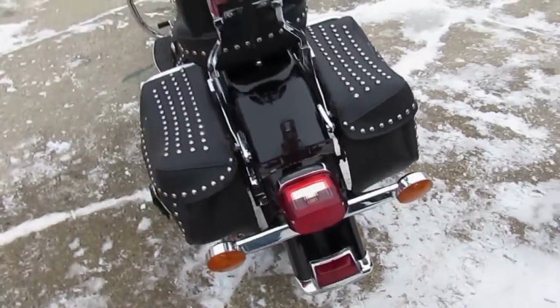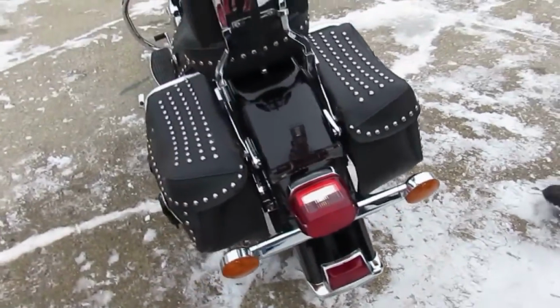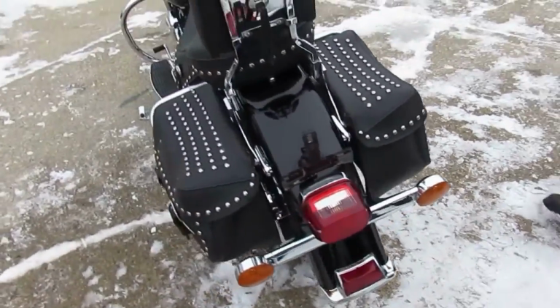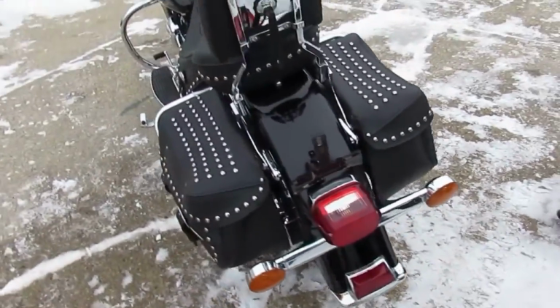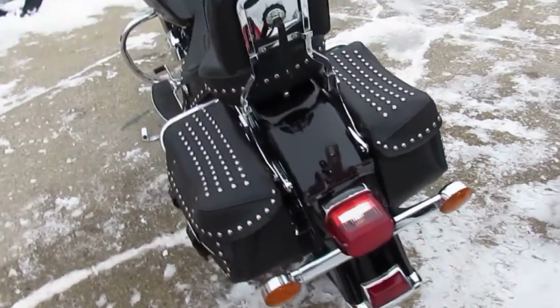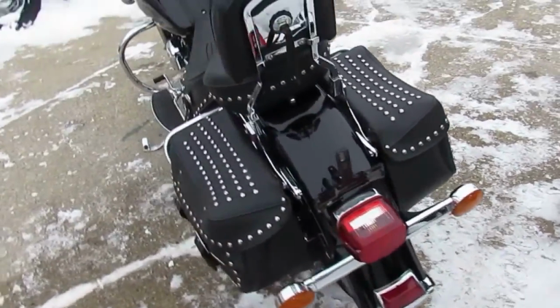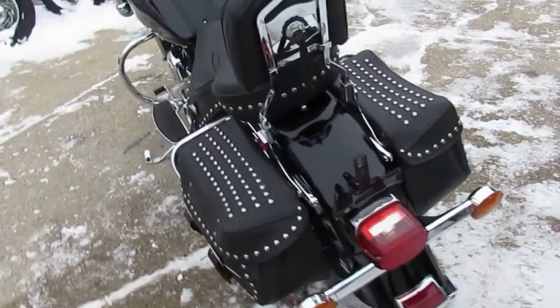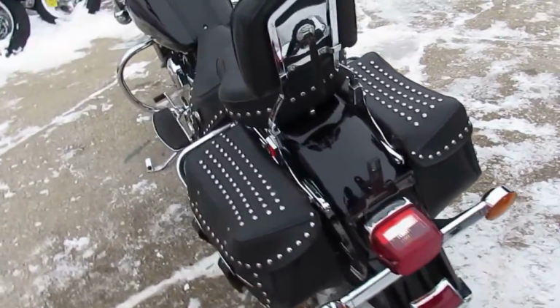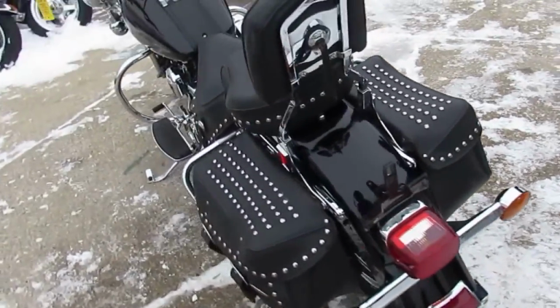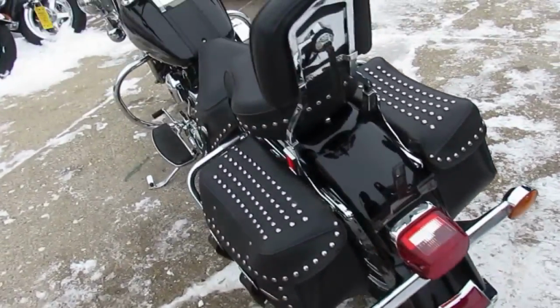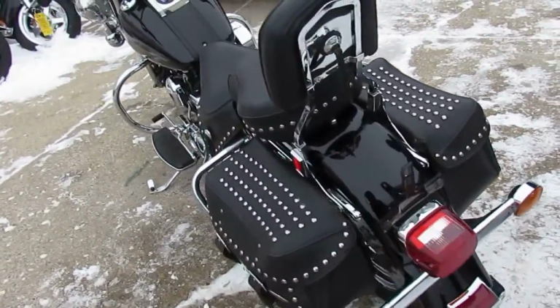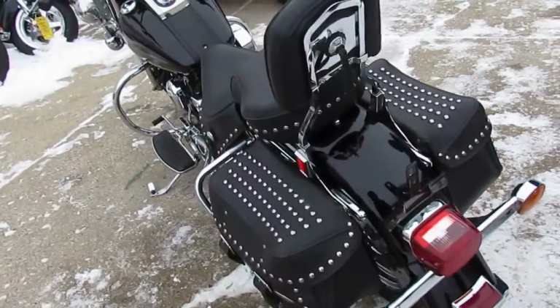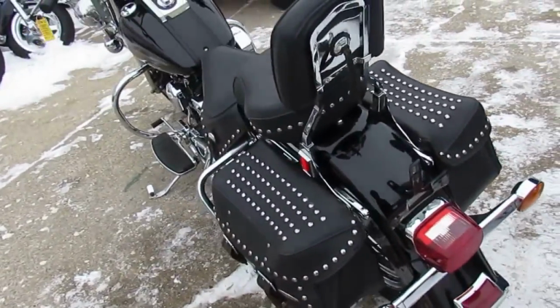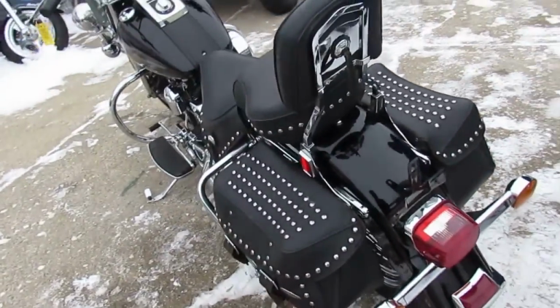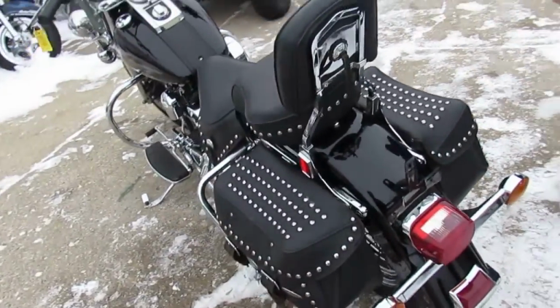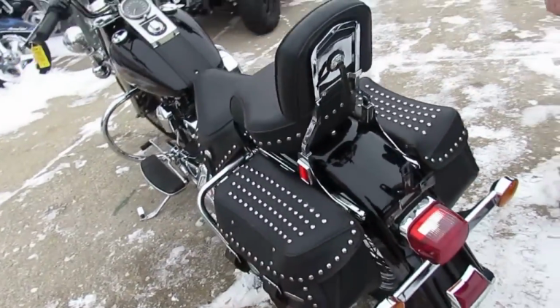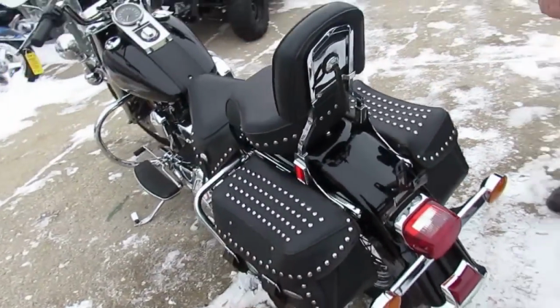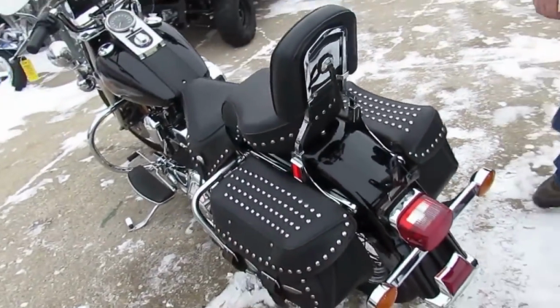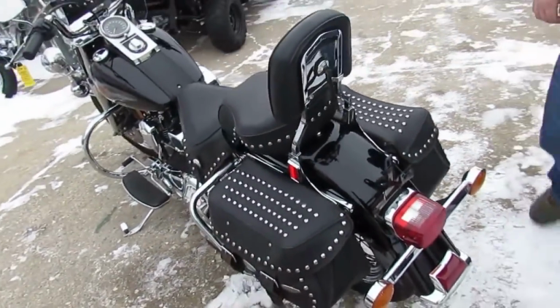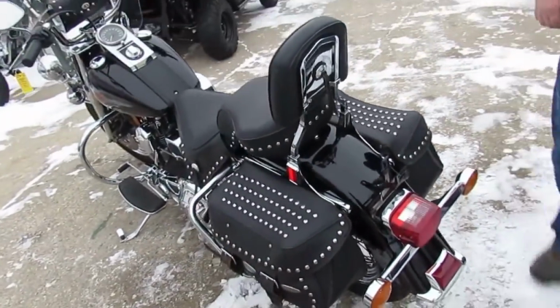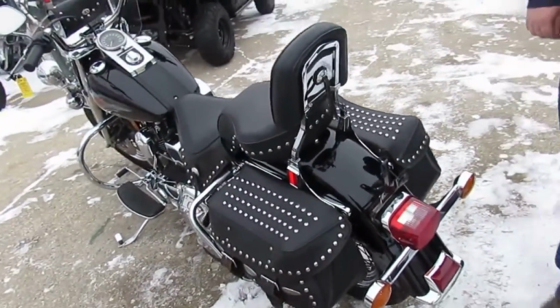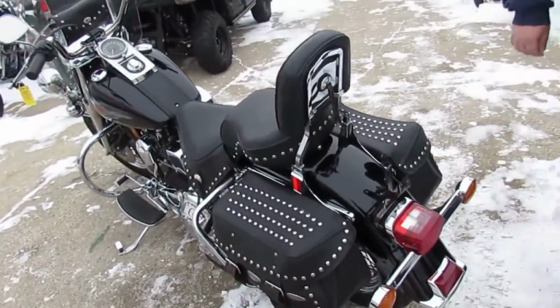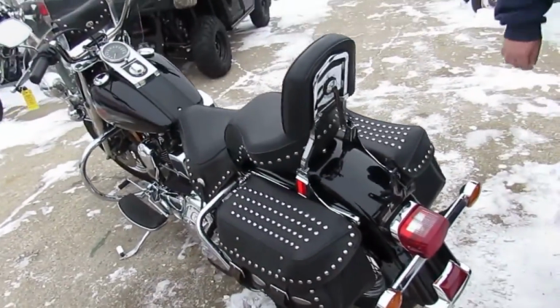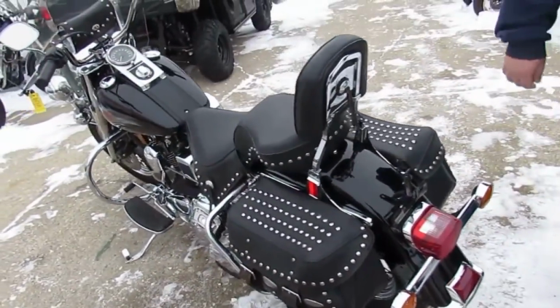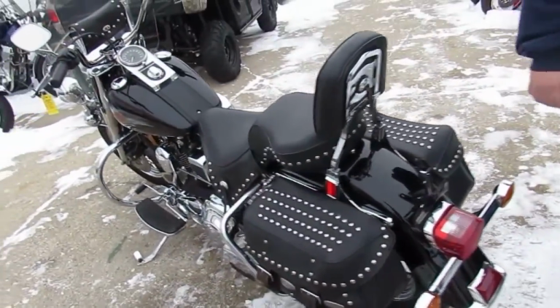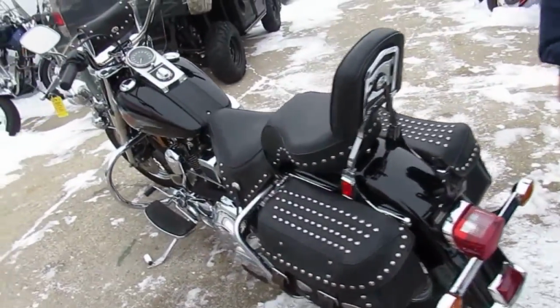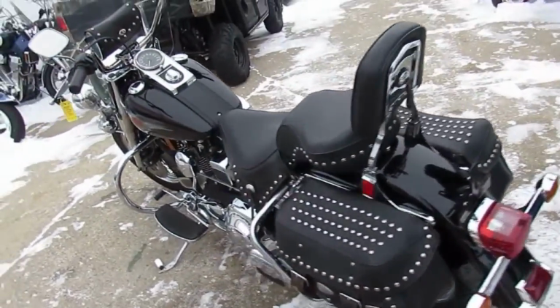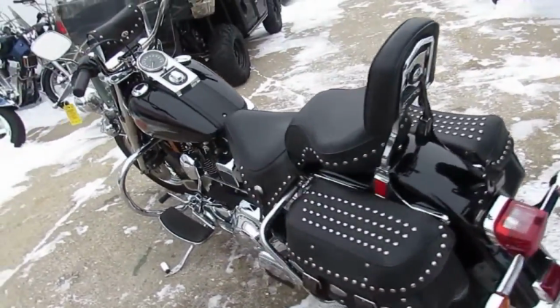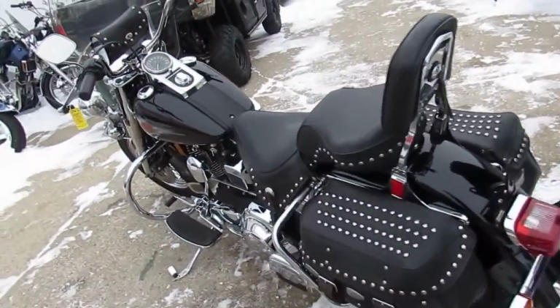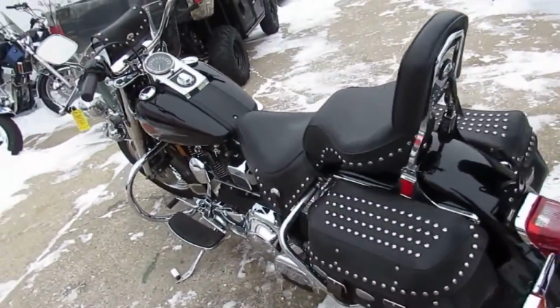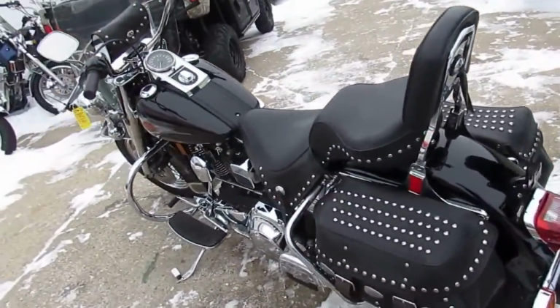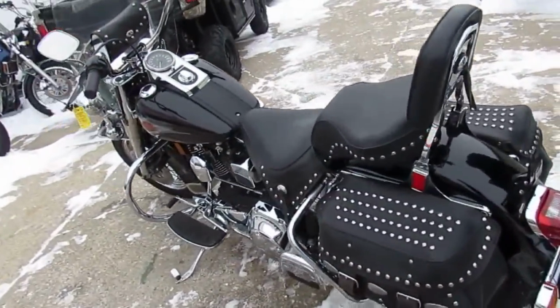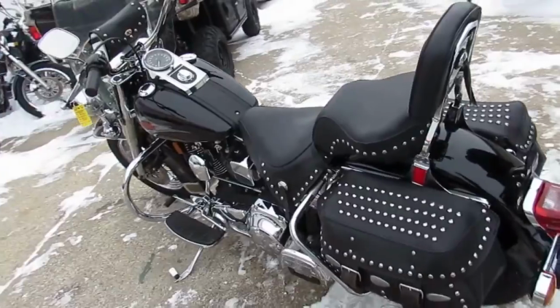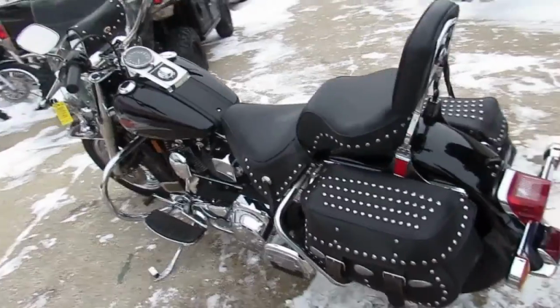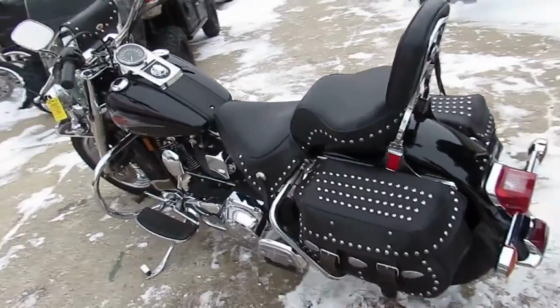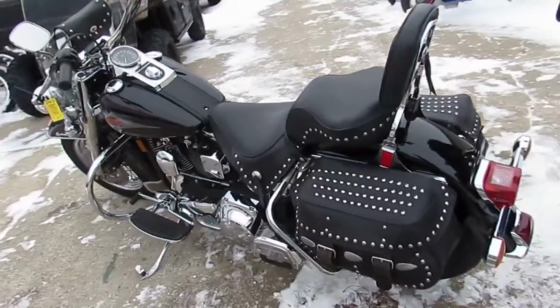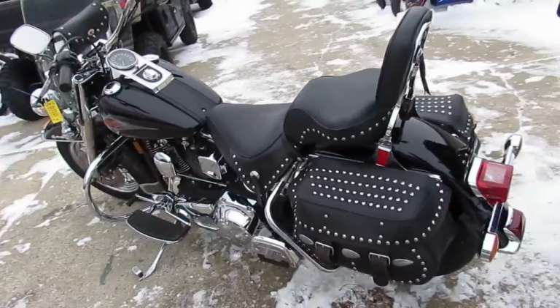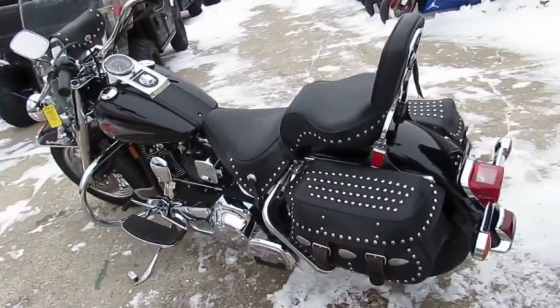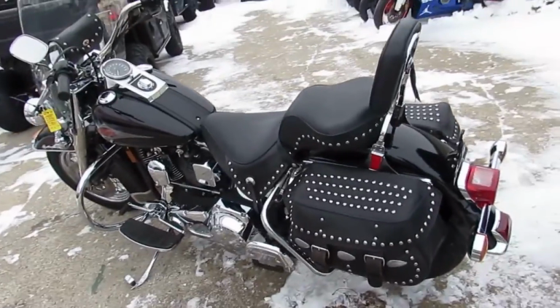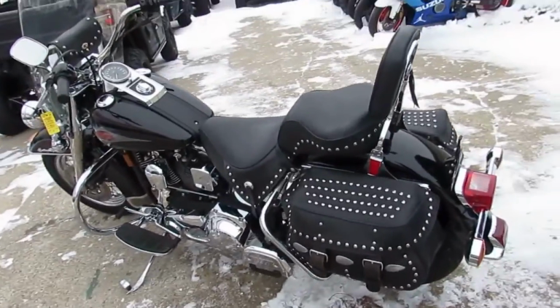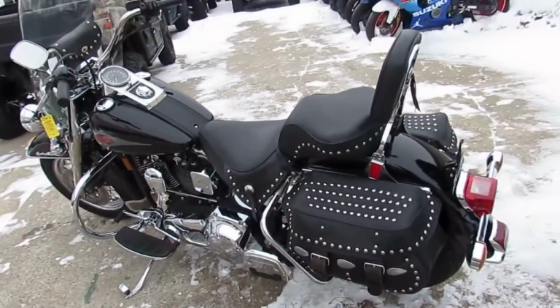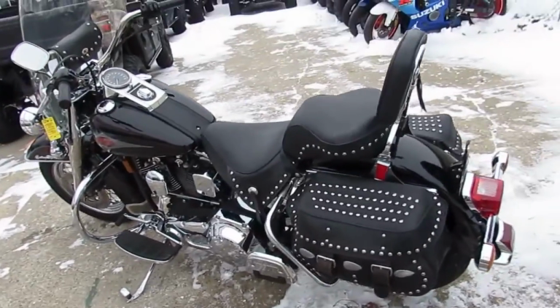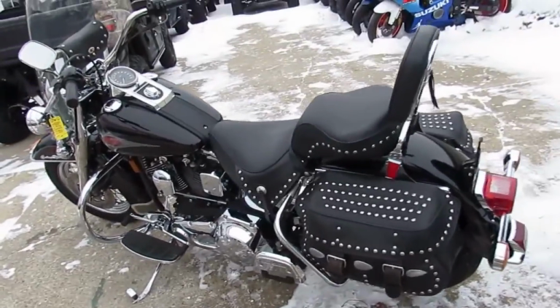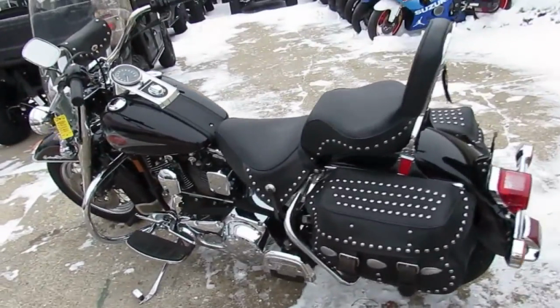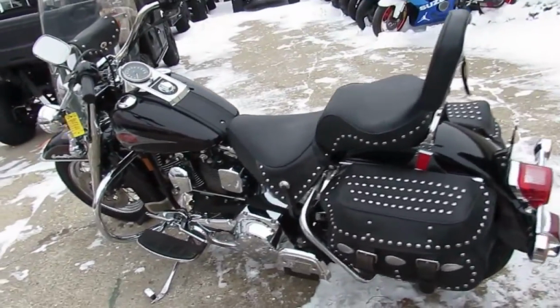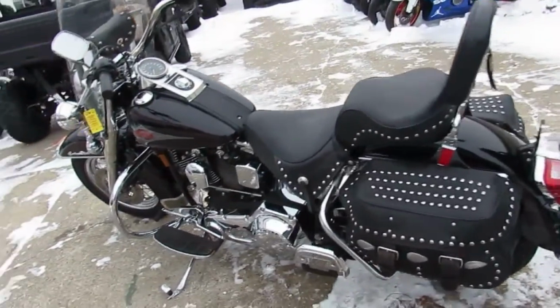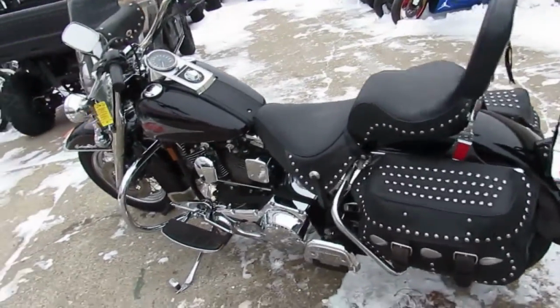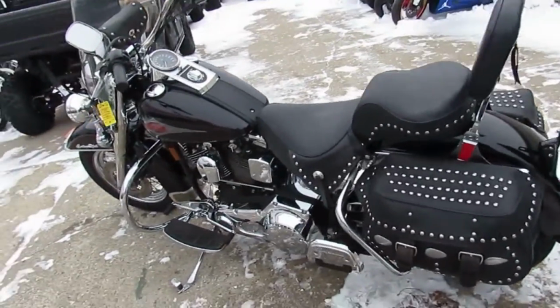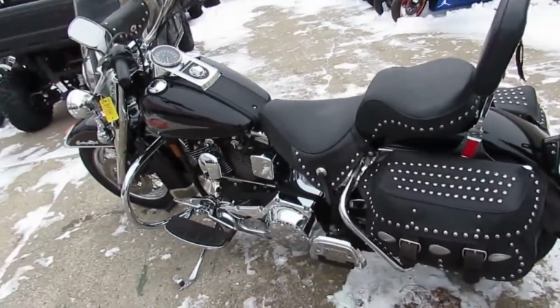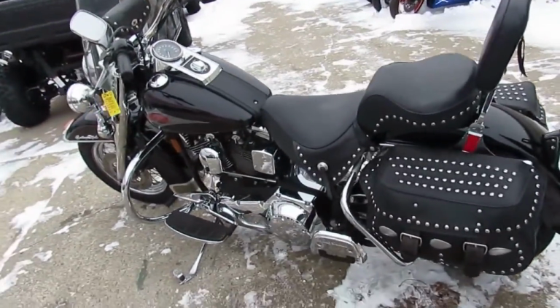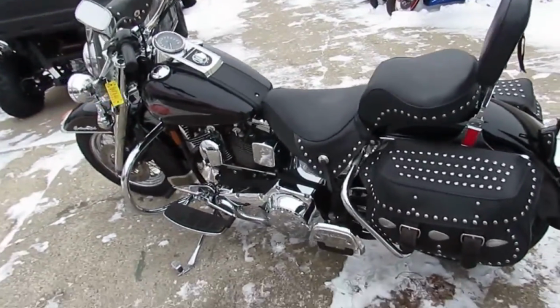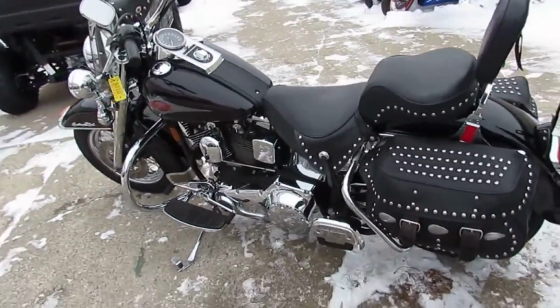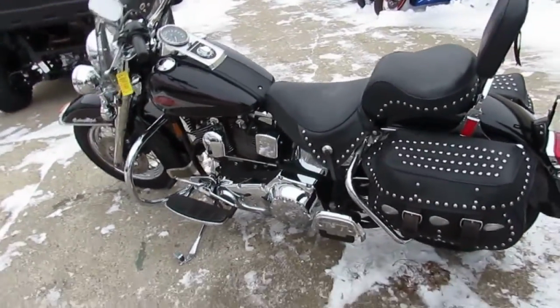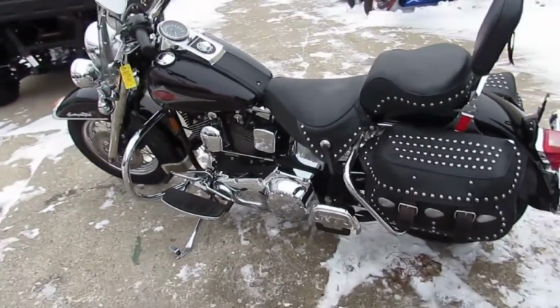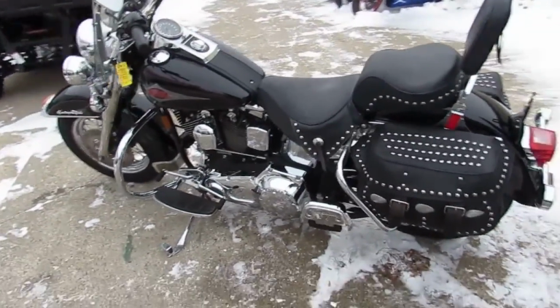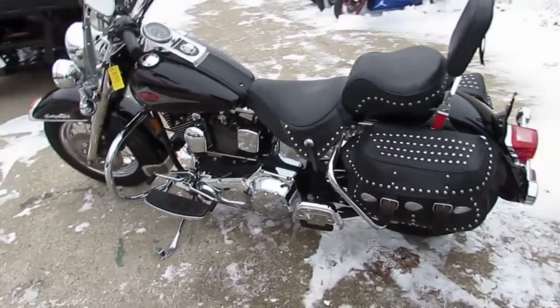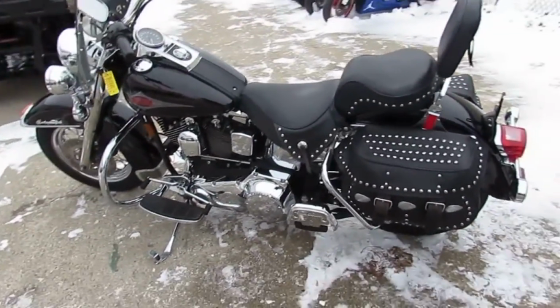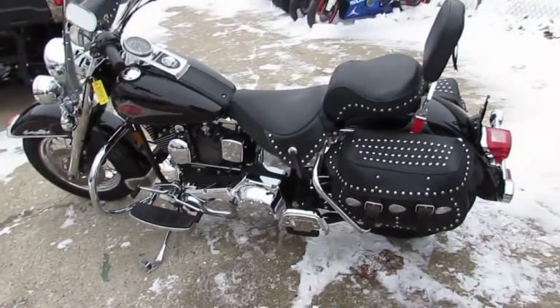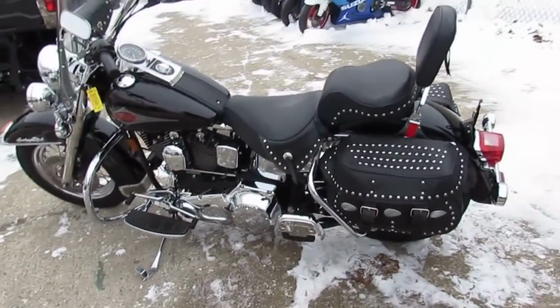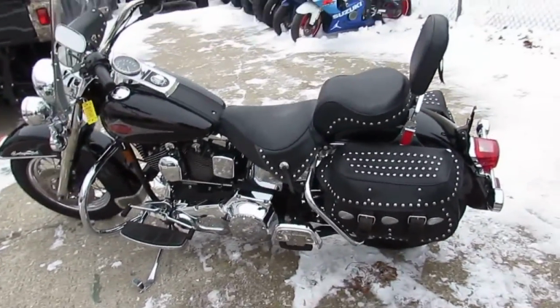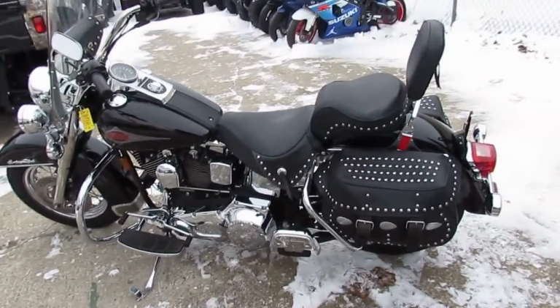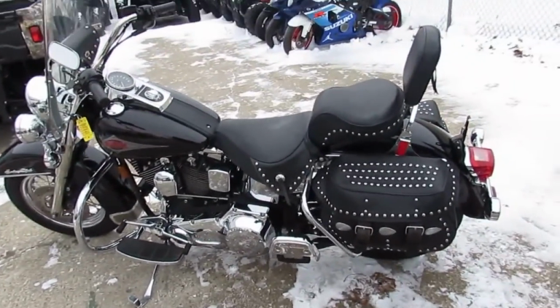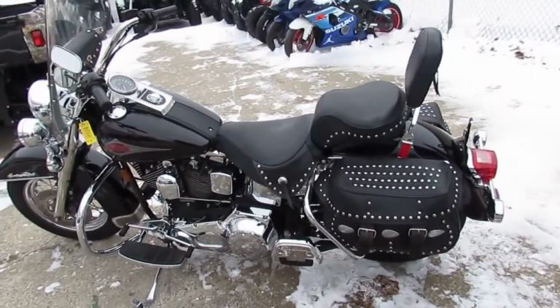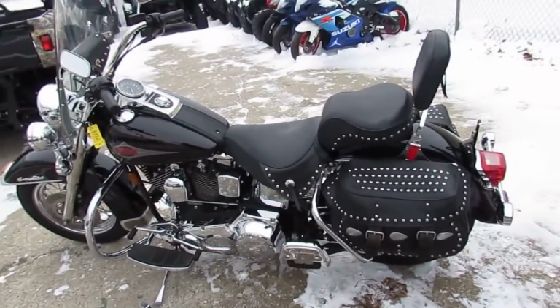Guaranteed financing for everyone, leasing programs available. Give us a call or visit the website at approvalpowersports.com.